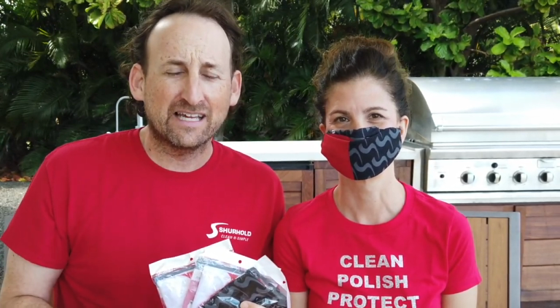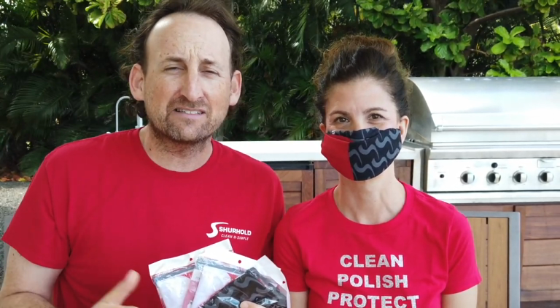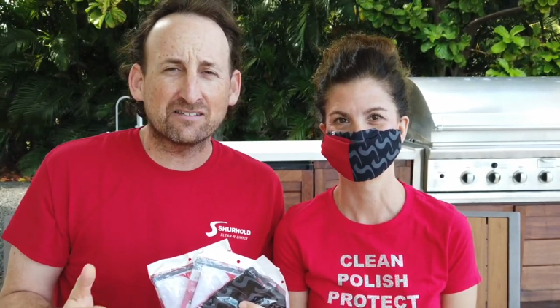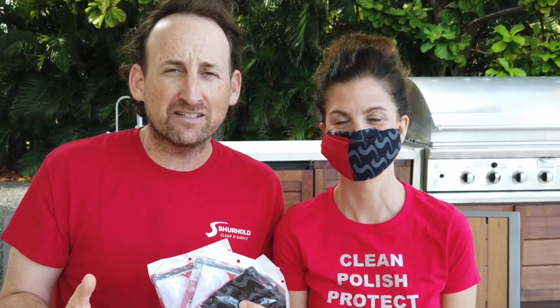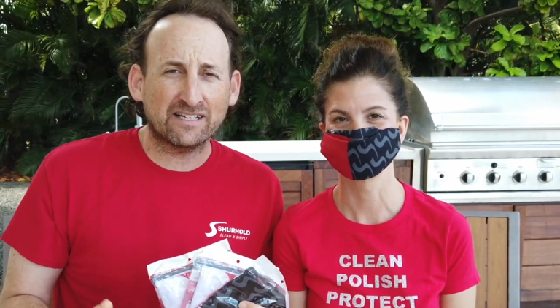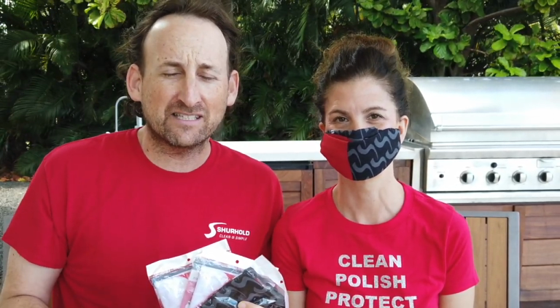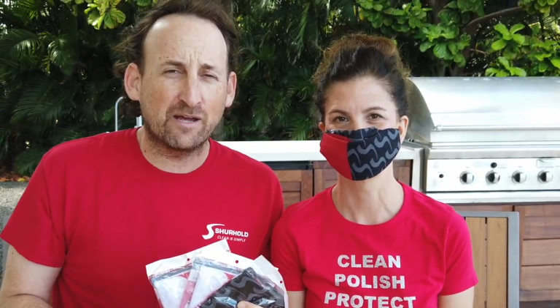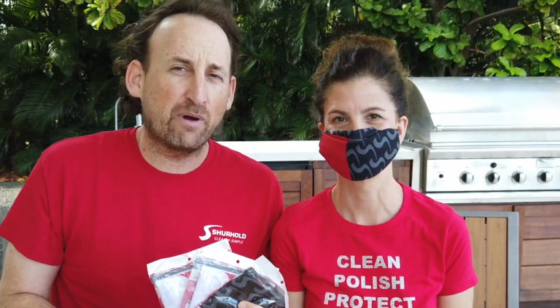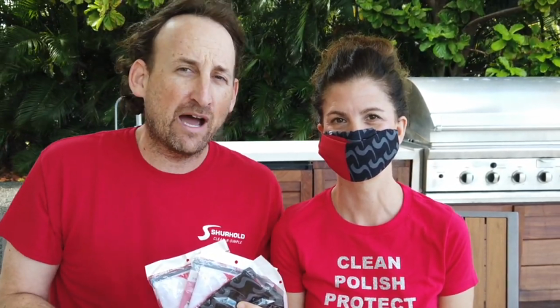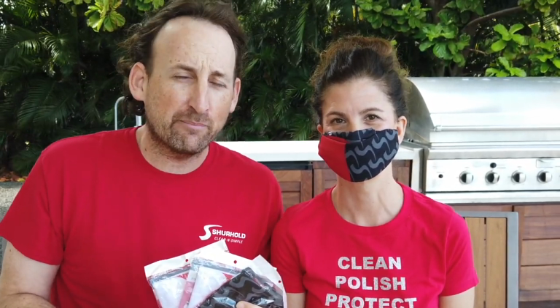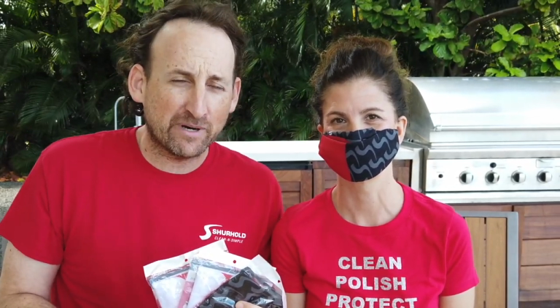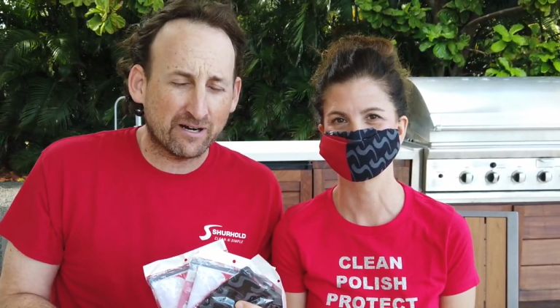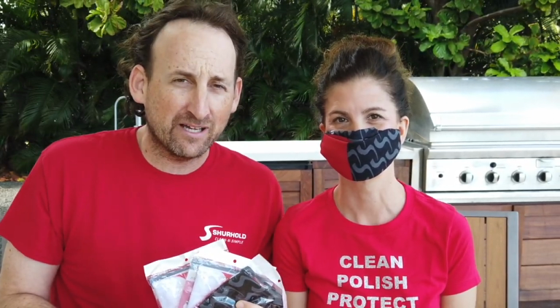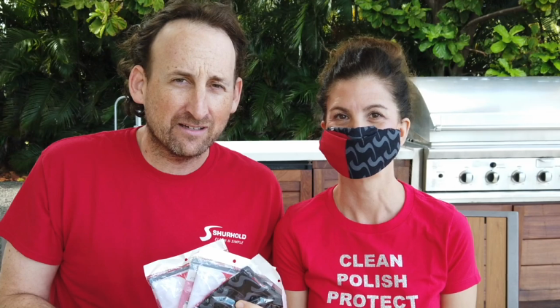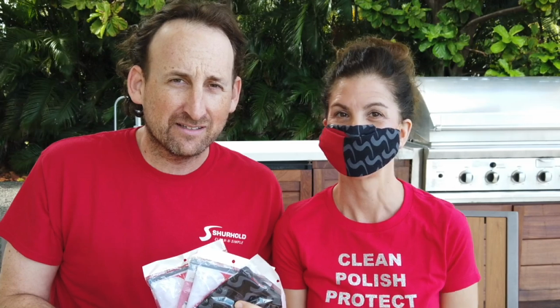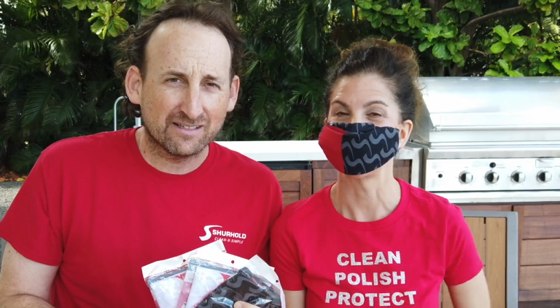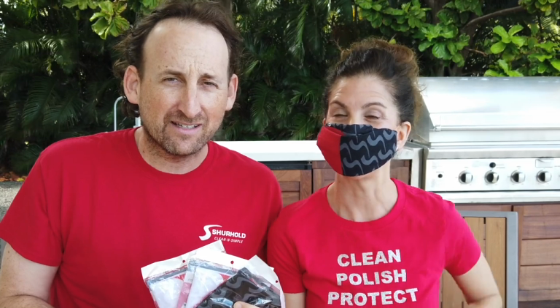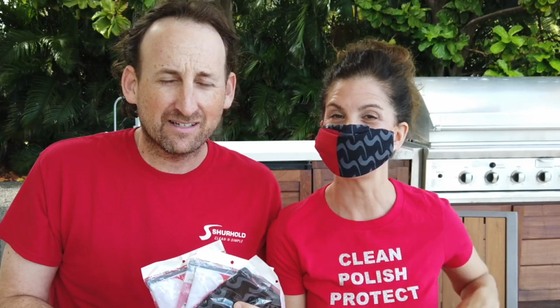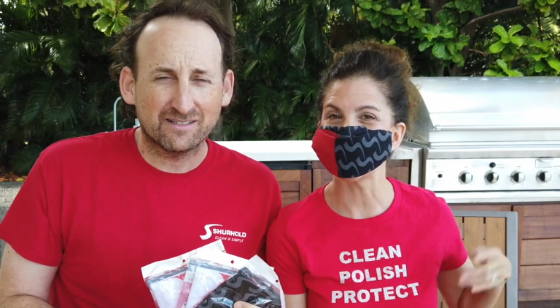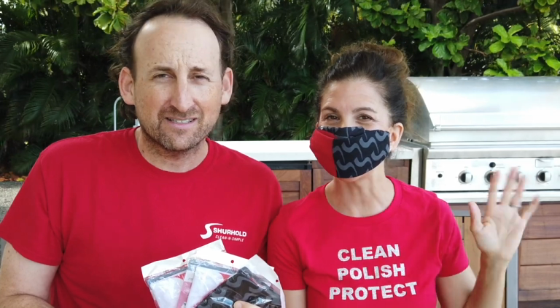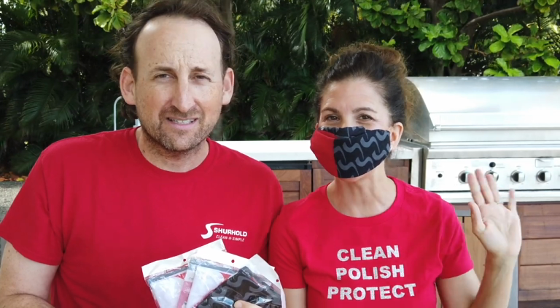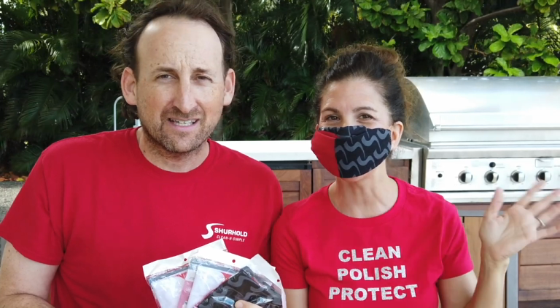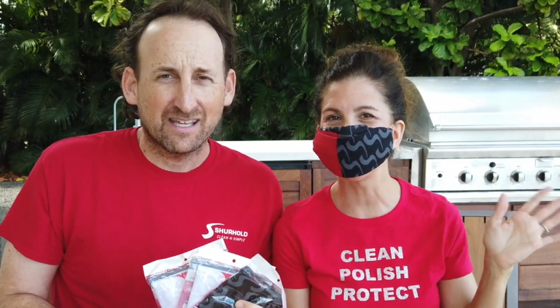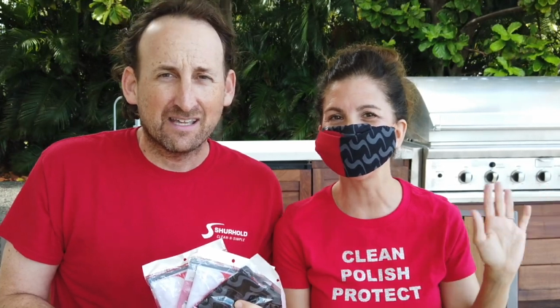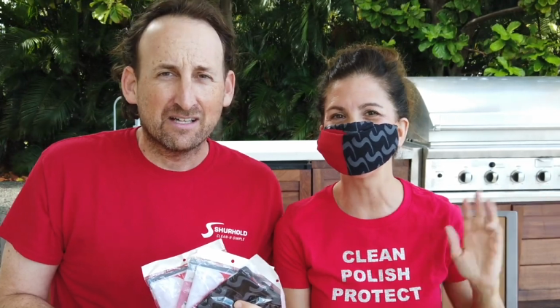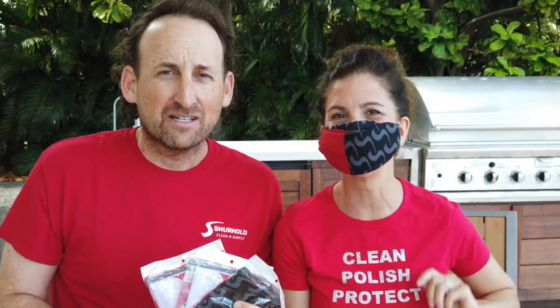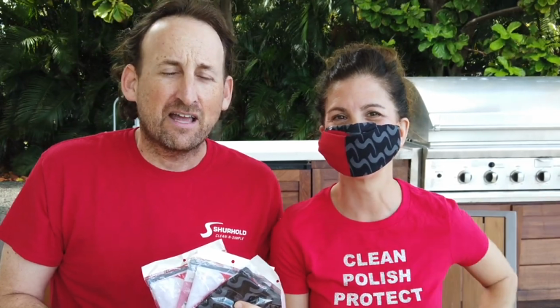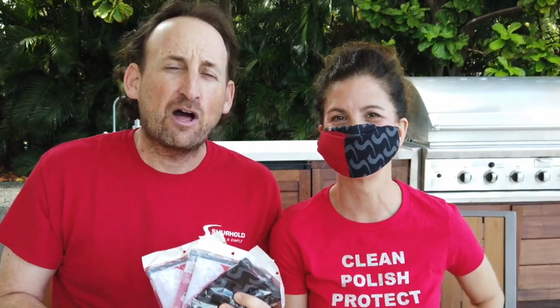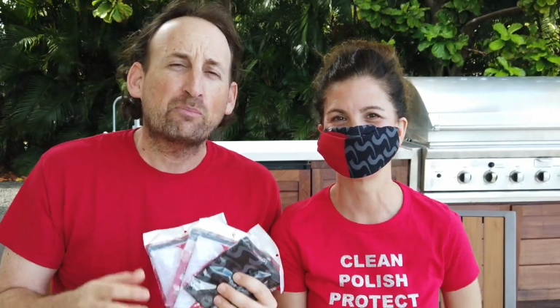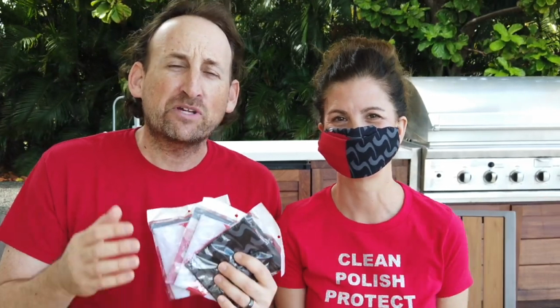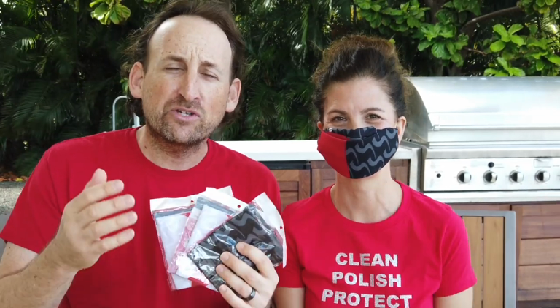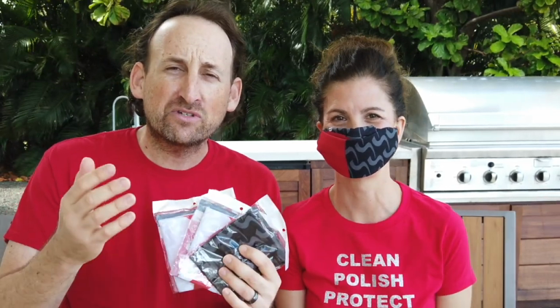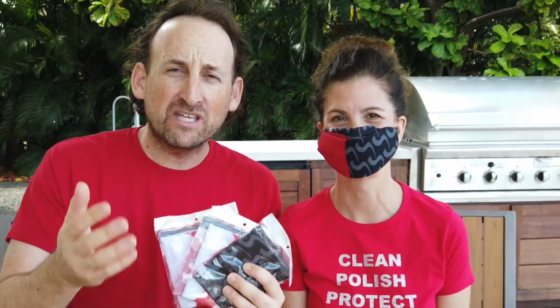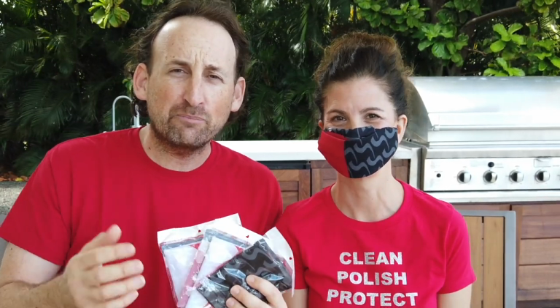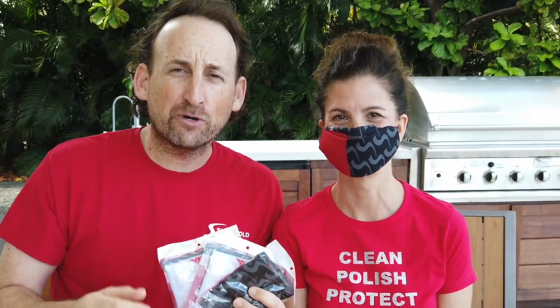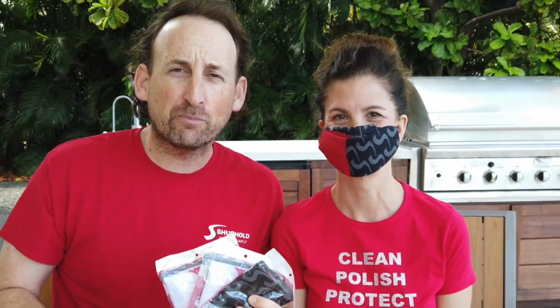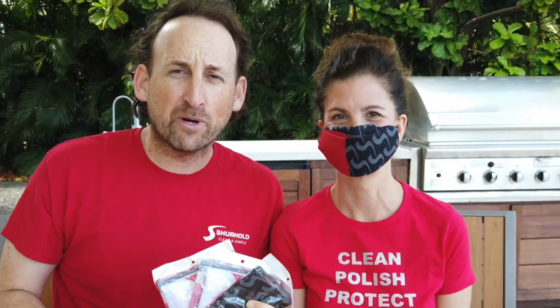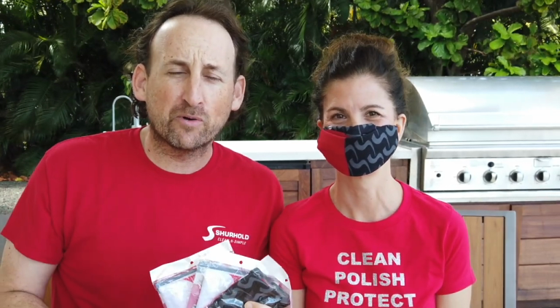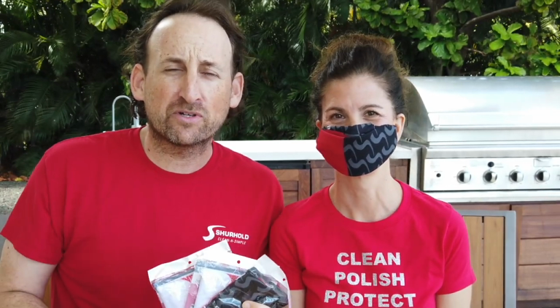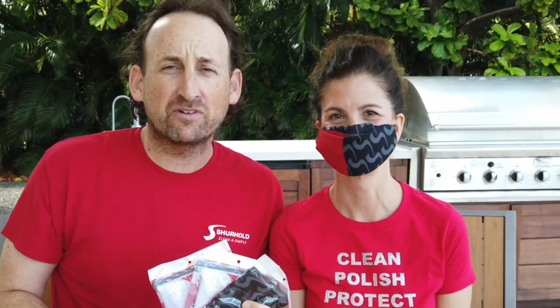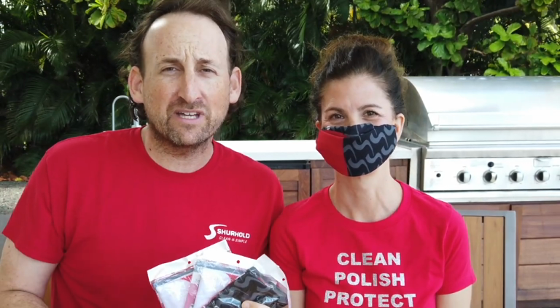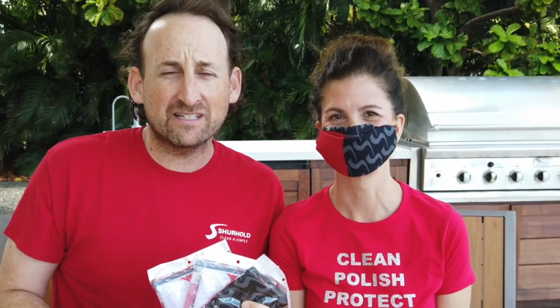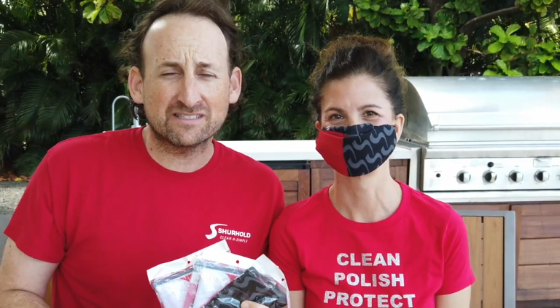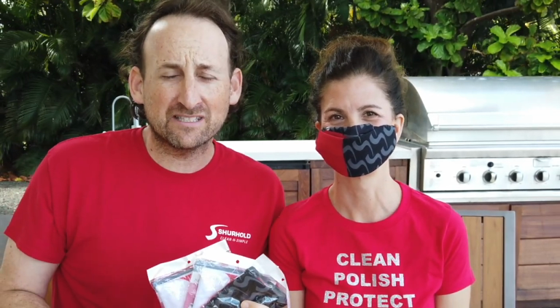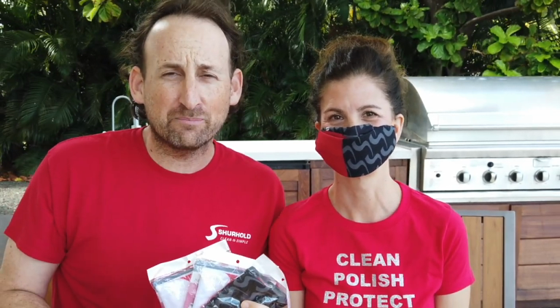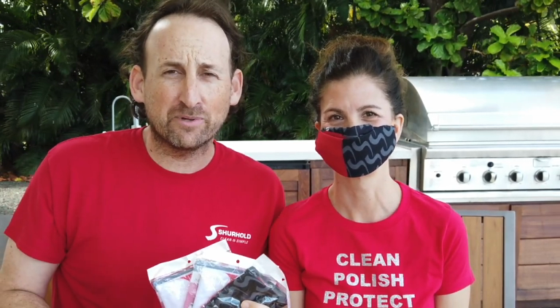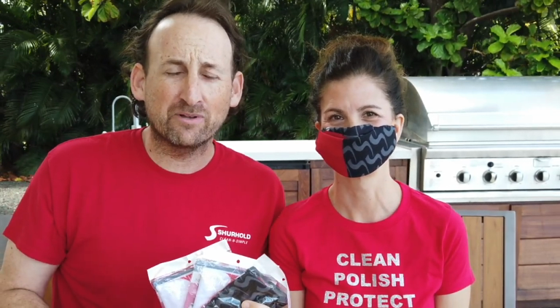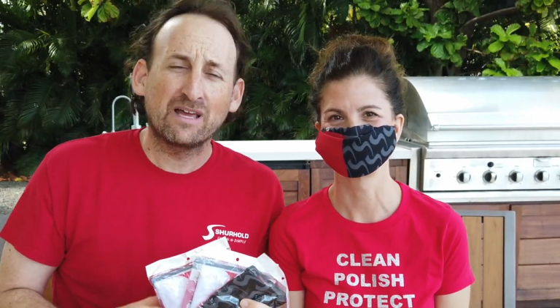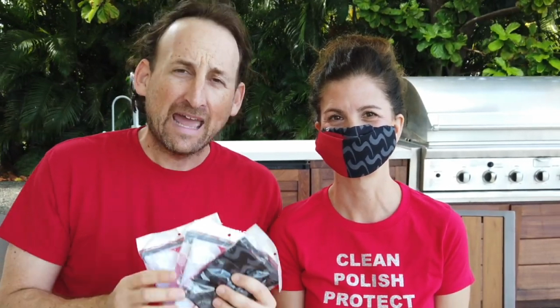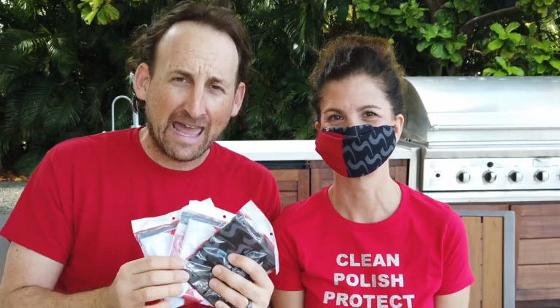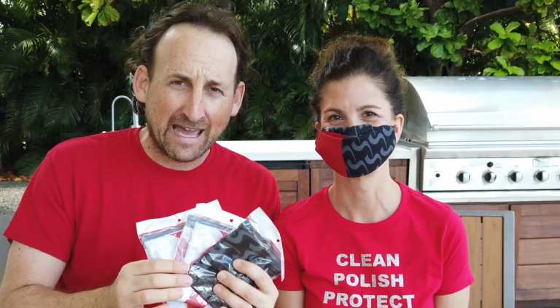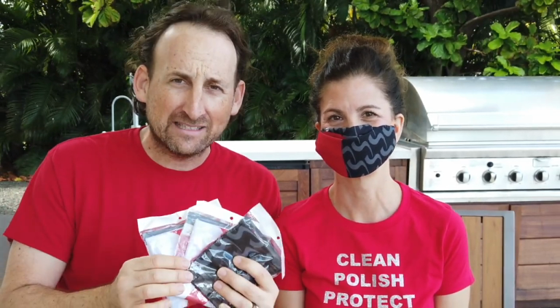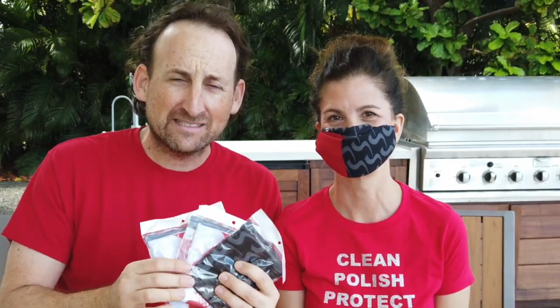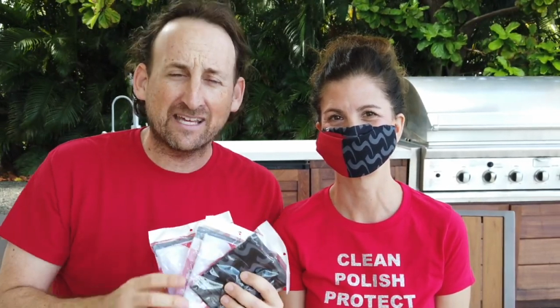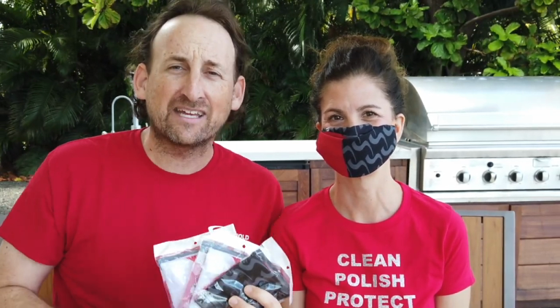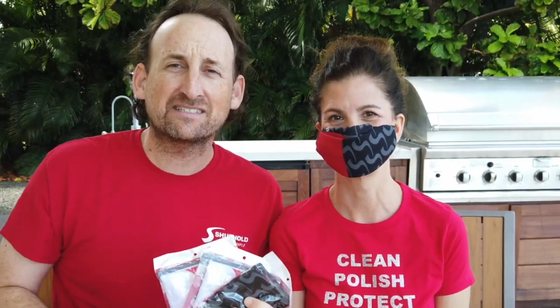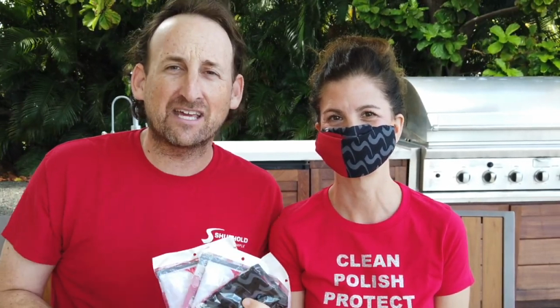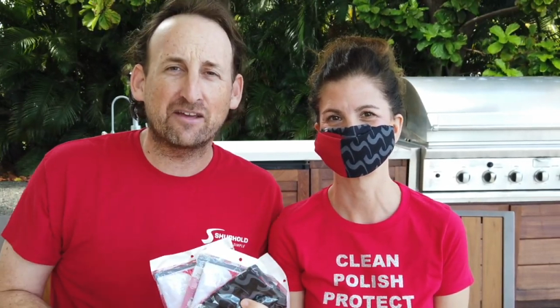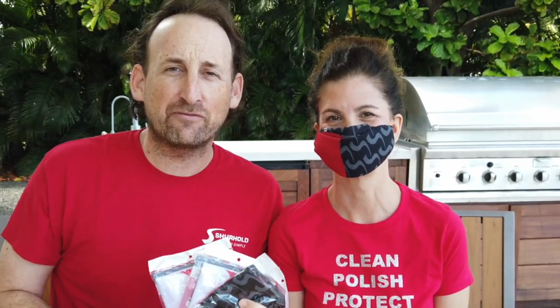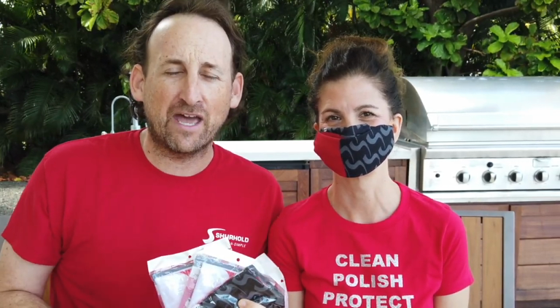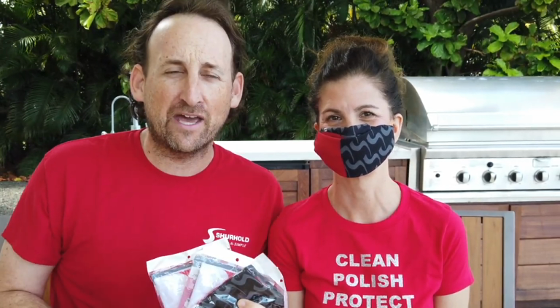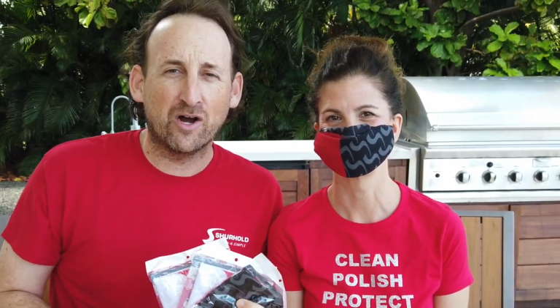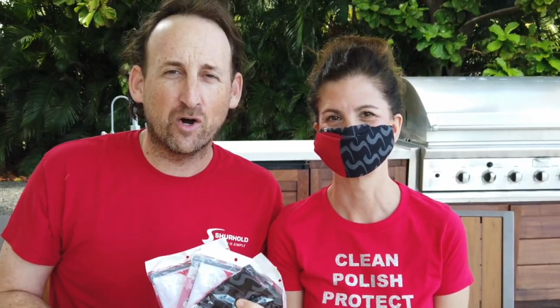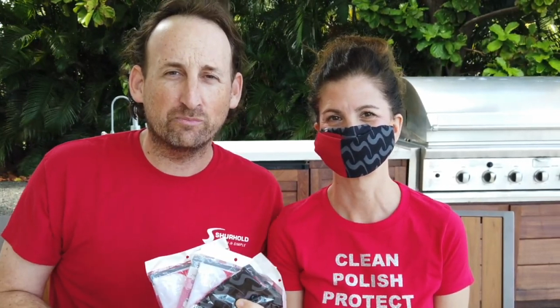Until next time, I'm Barry. I'm Tyann. Helping you keep your boat clean and simple, and staying safe at home.